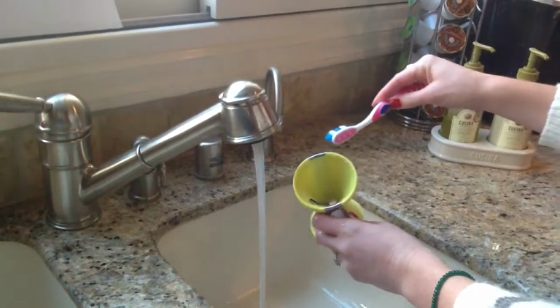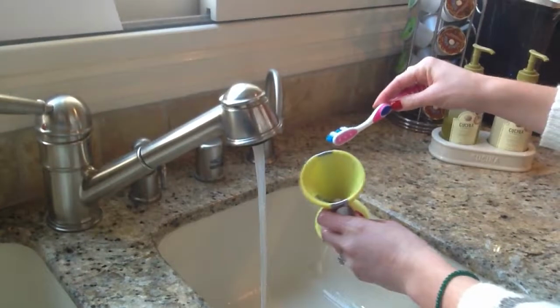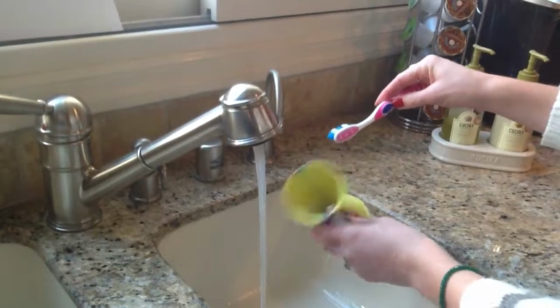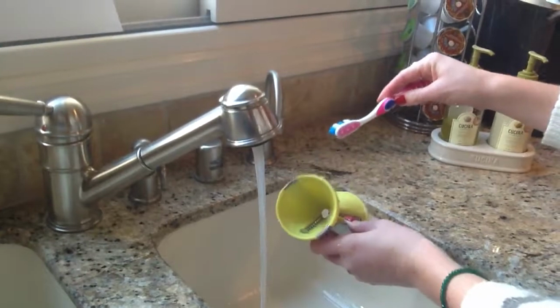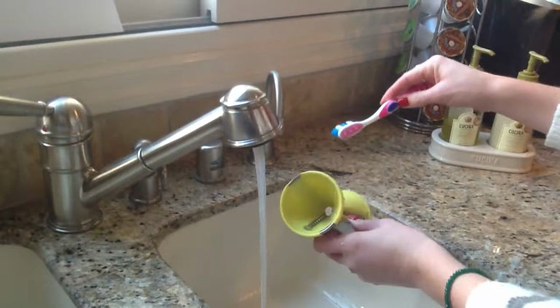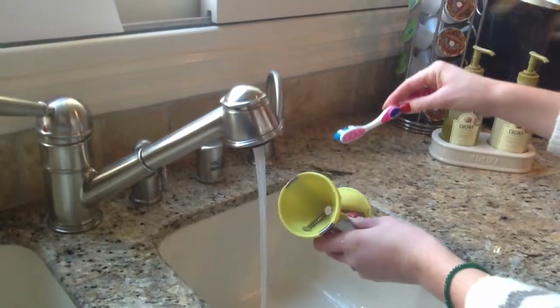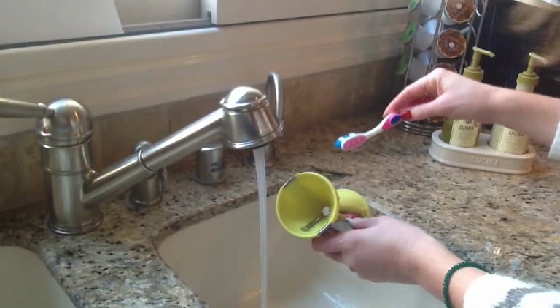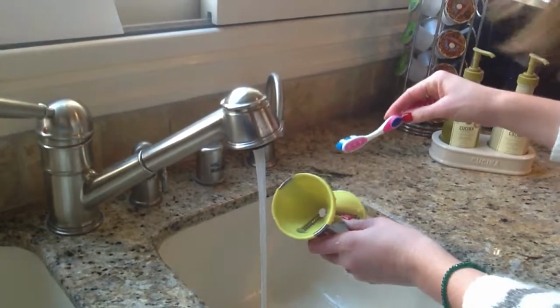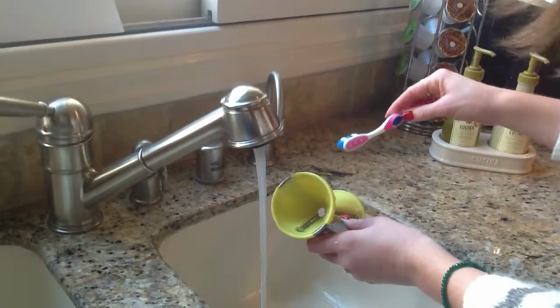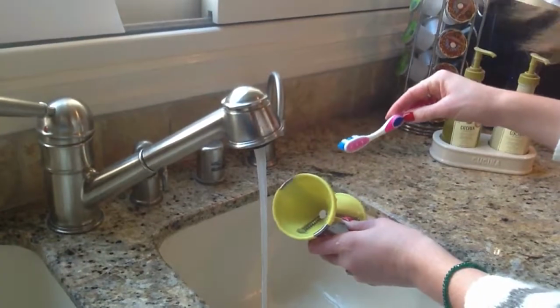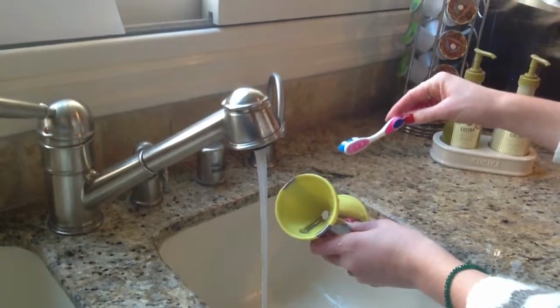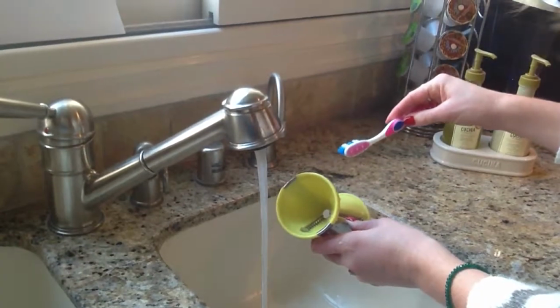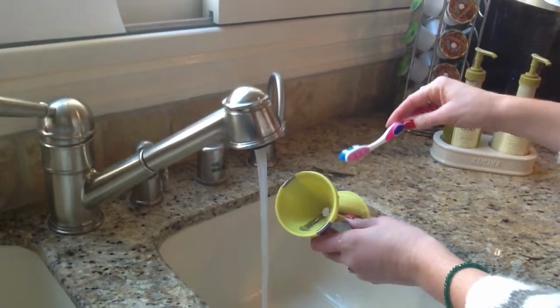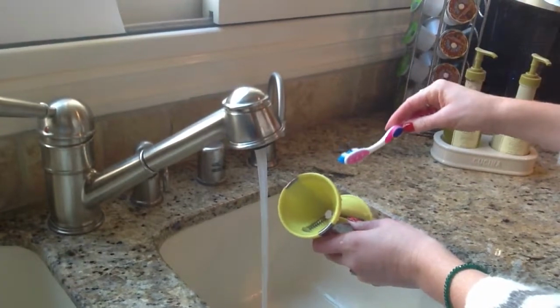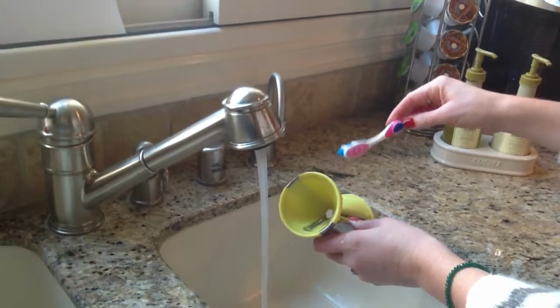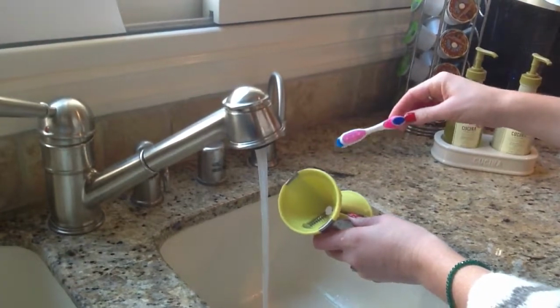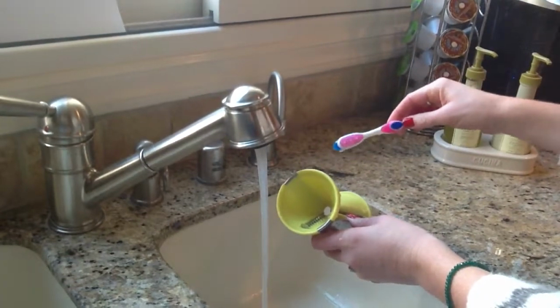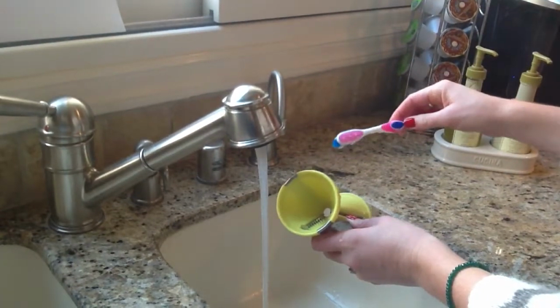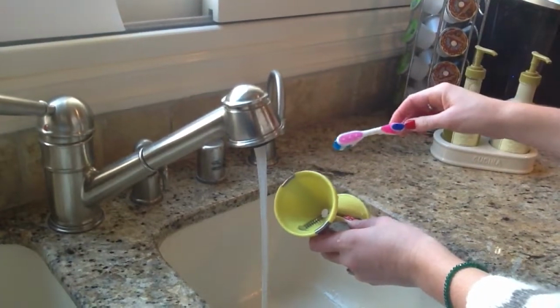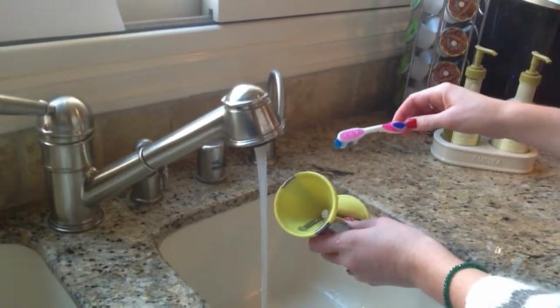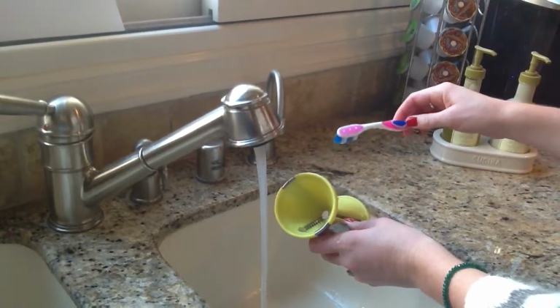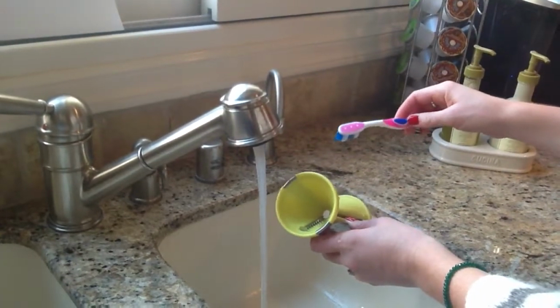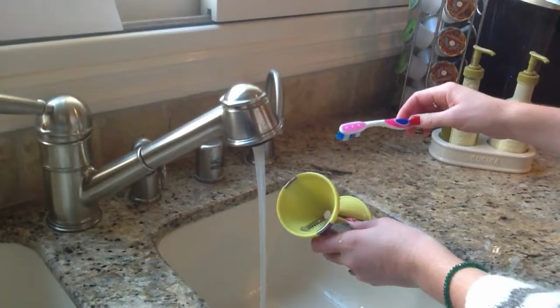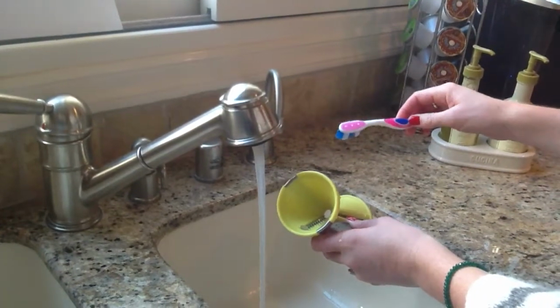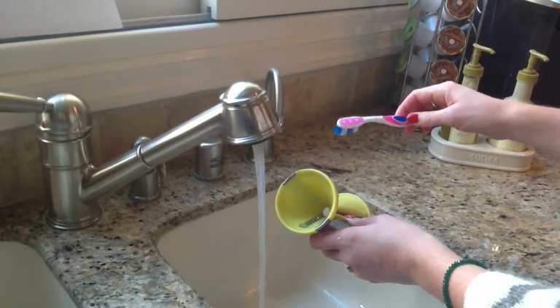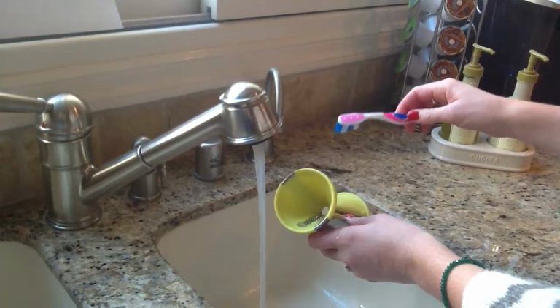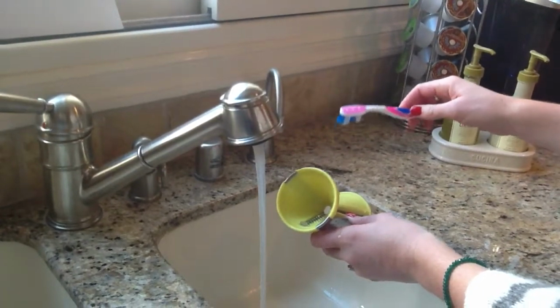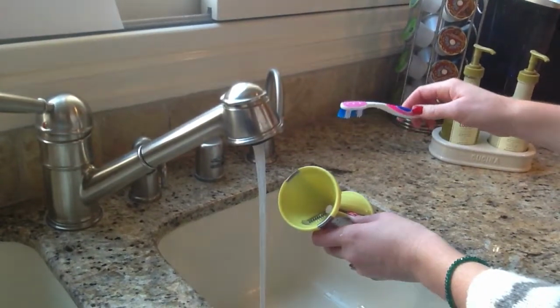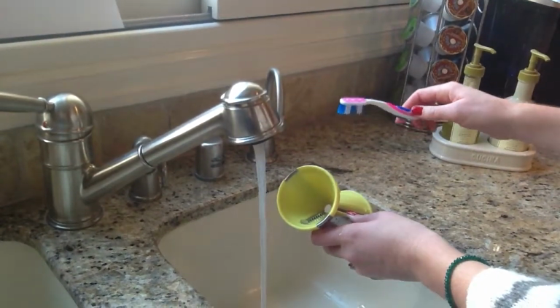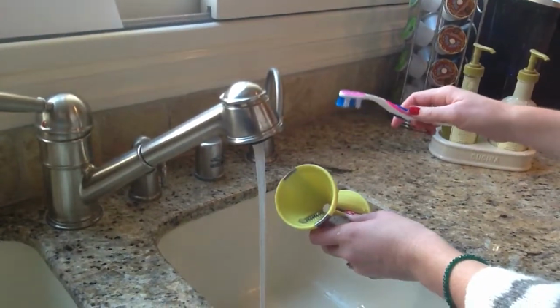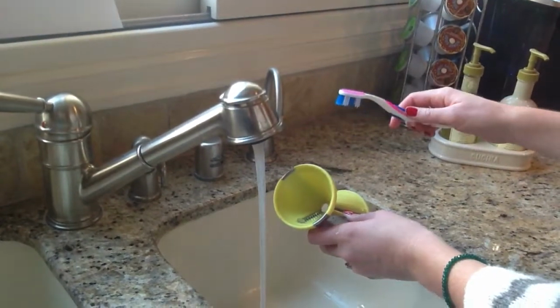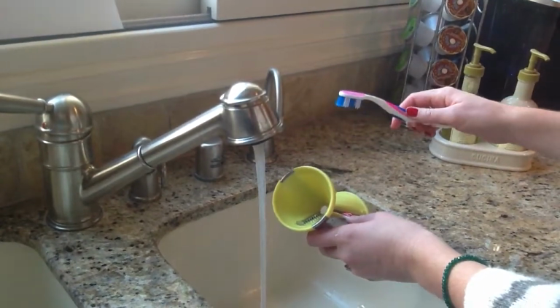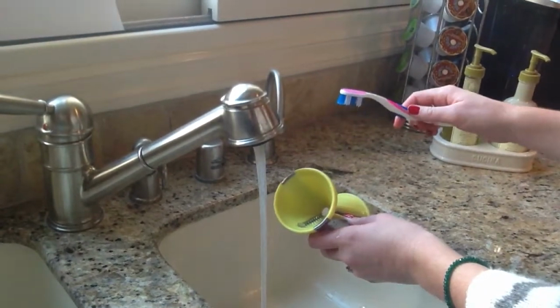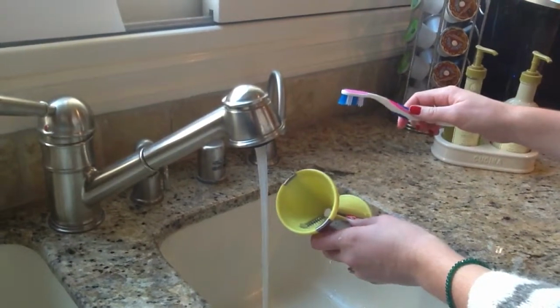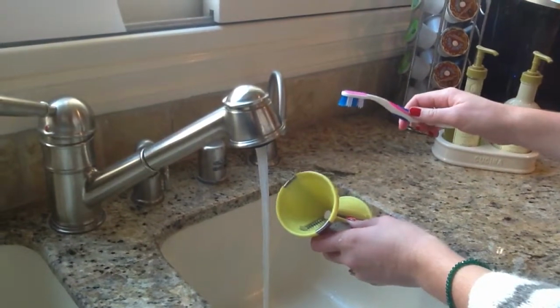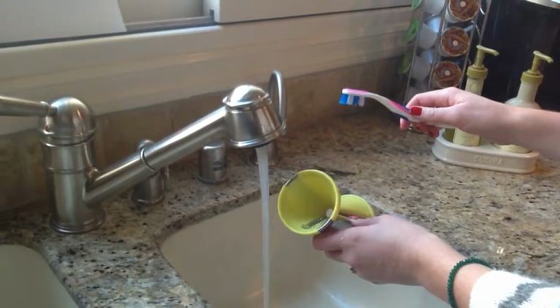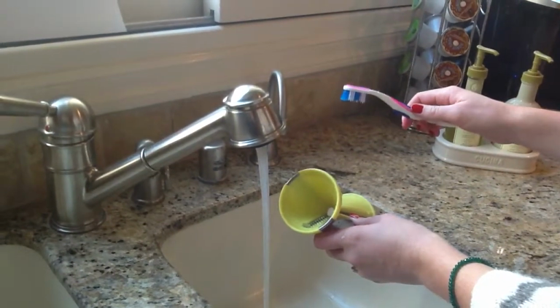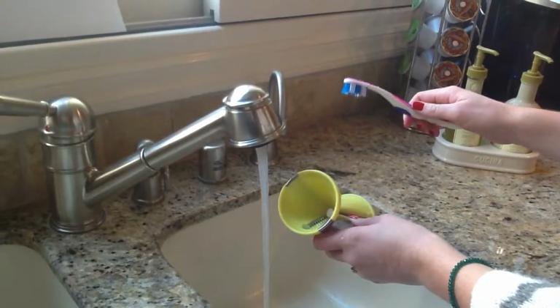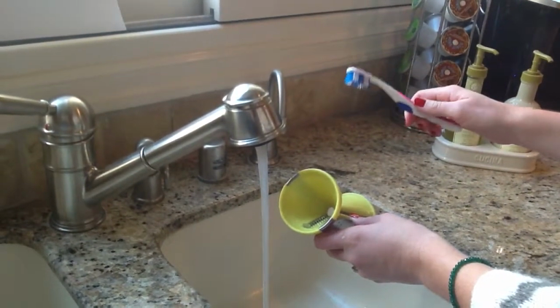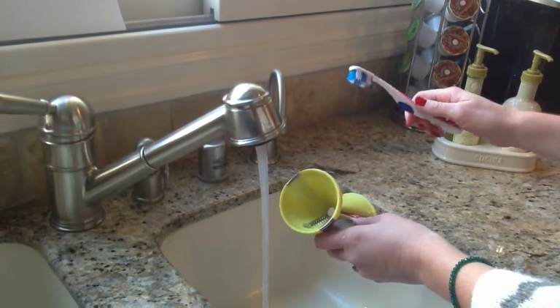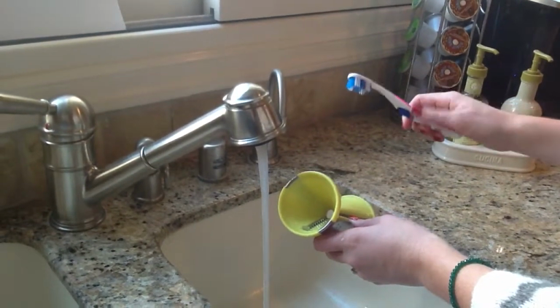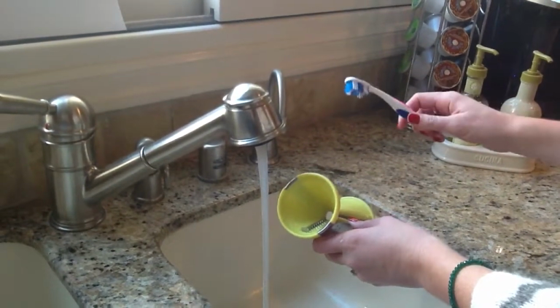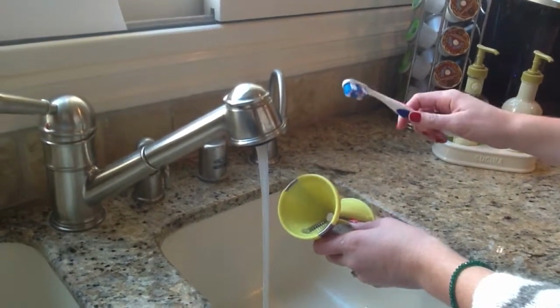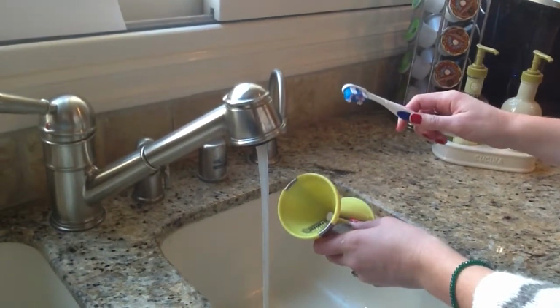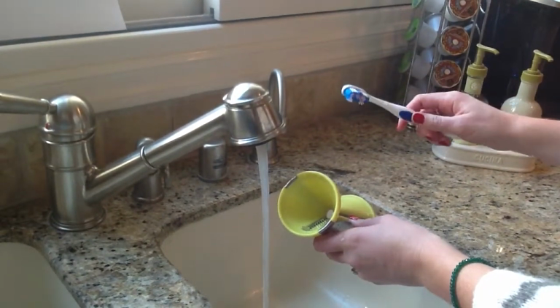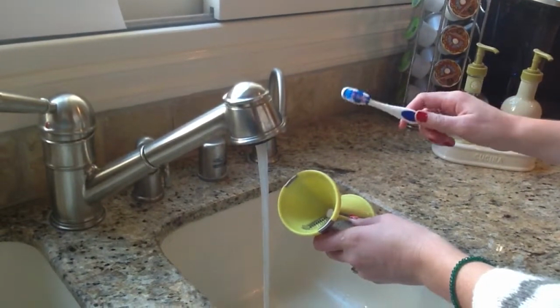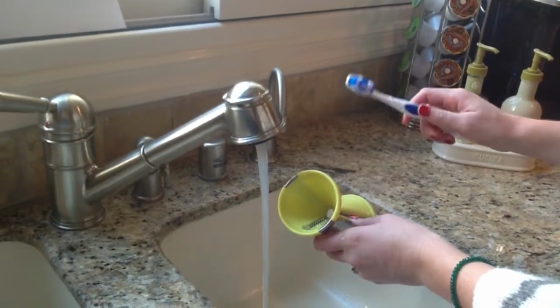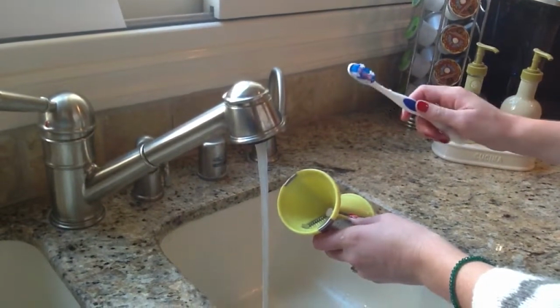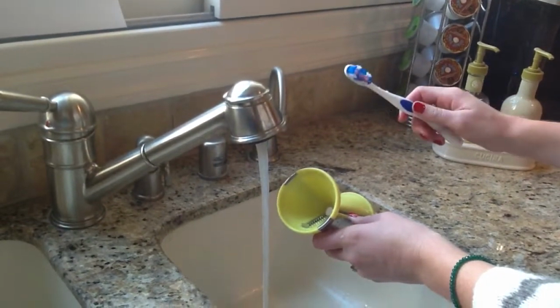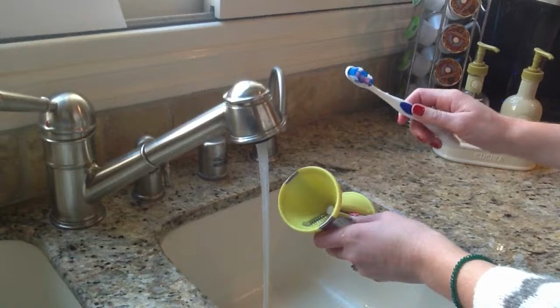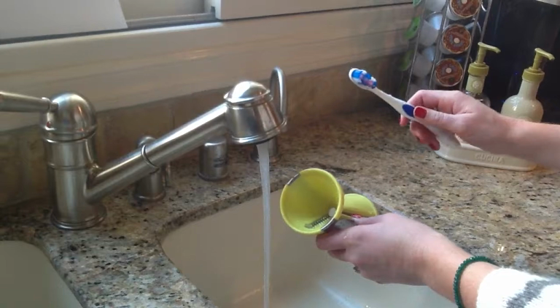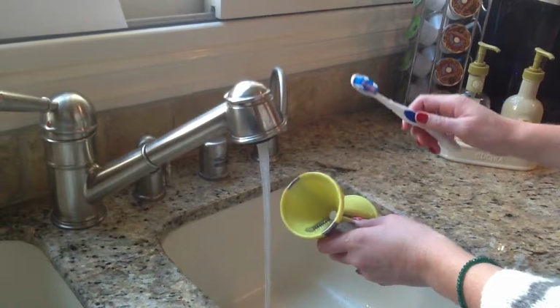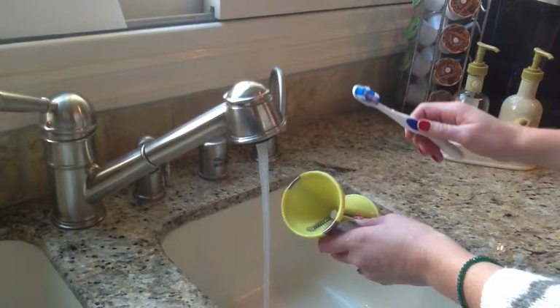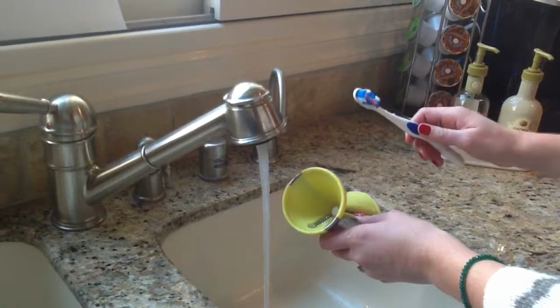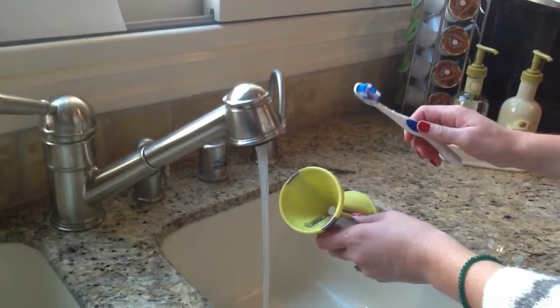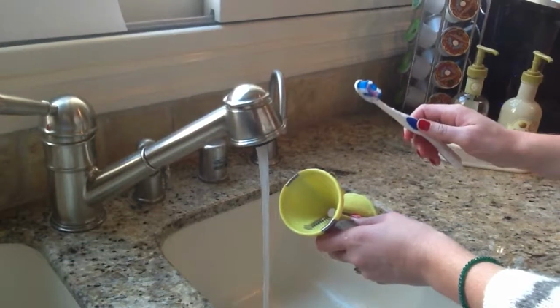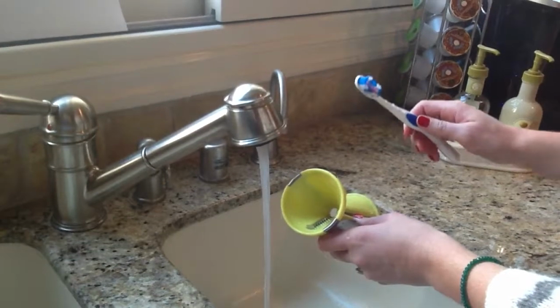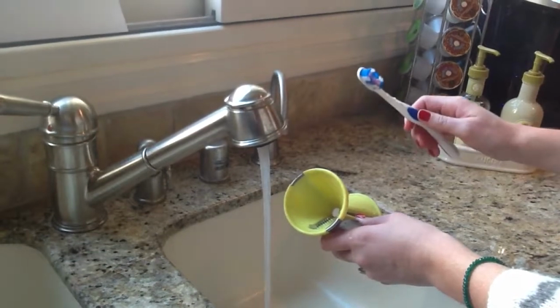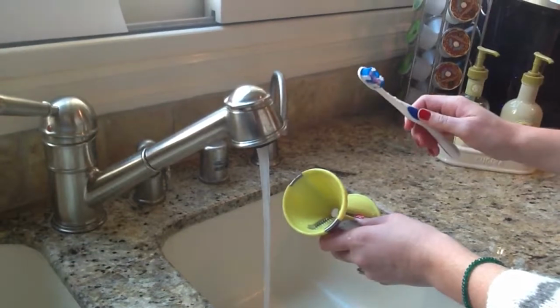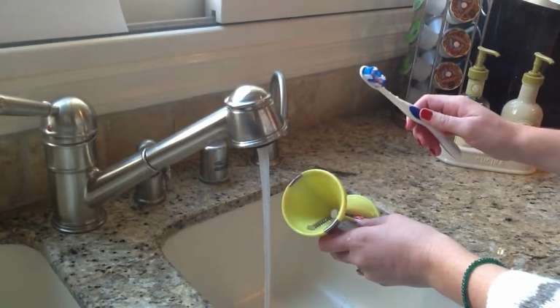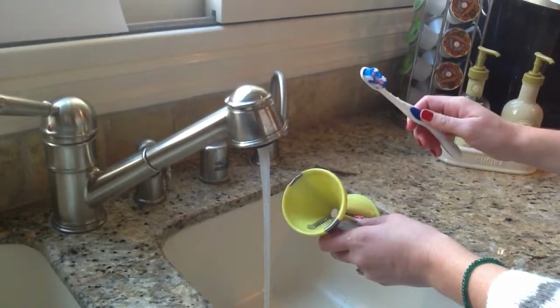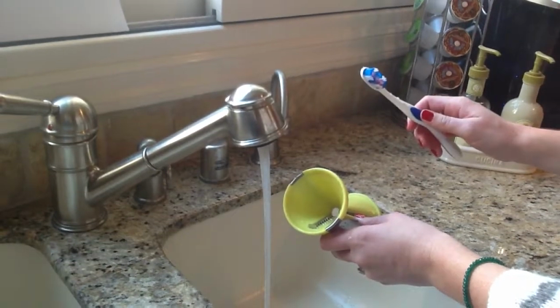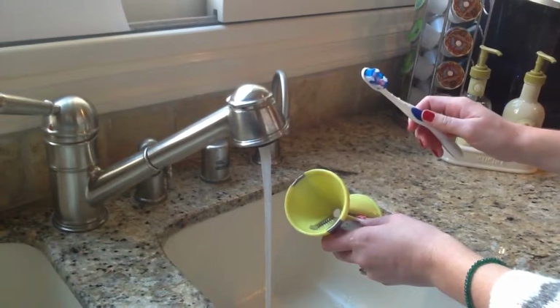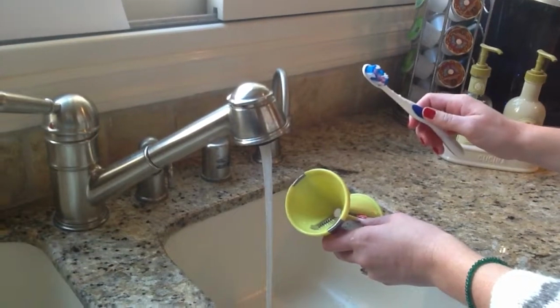All clean! At this point, you can either wash it with warm soapy water or put it in the top rack of your dishwasher.